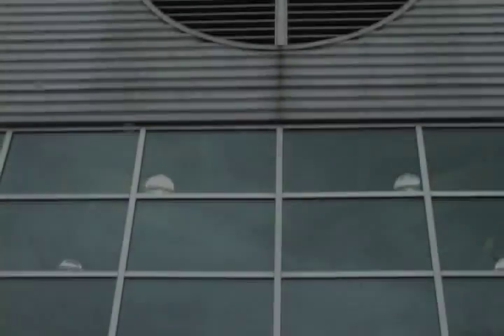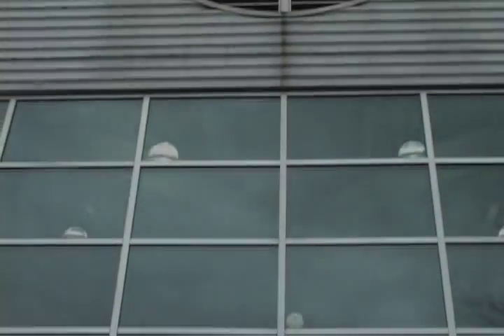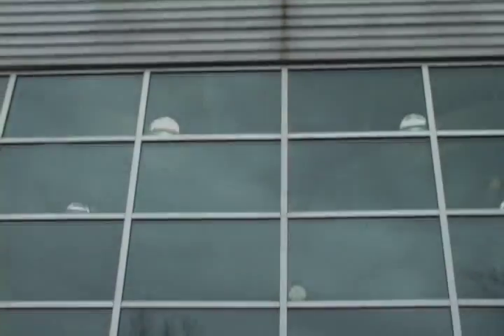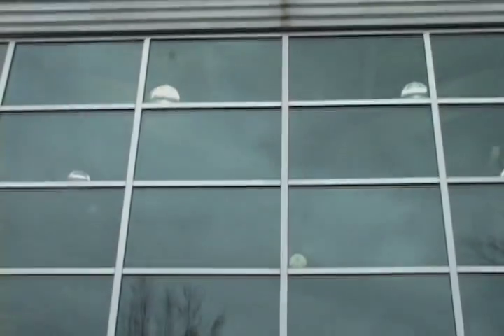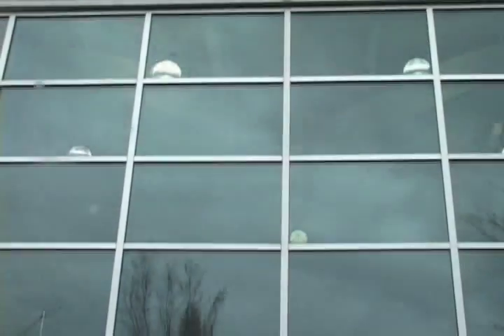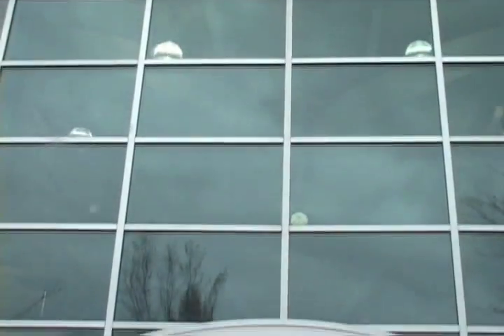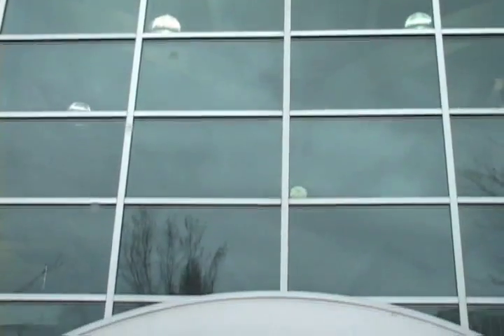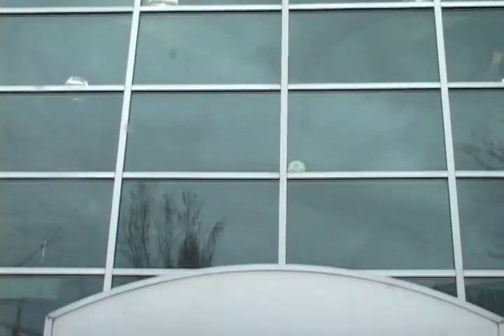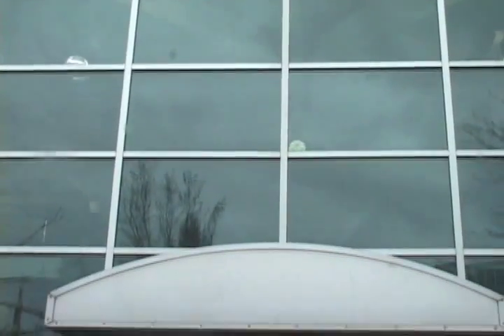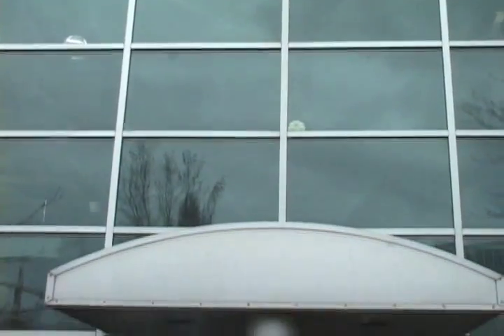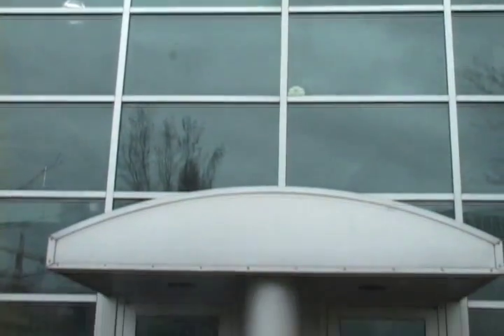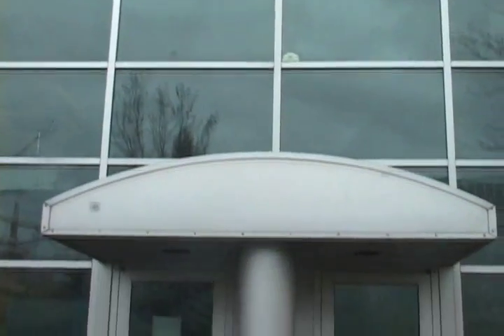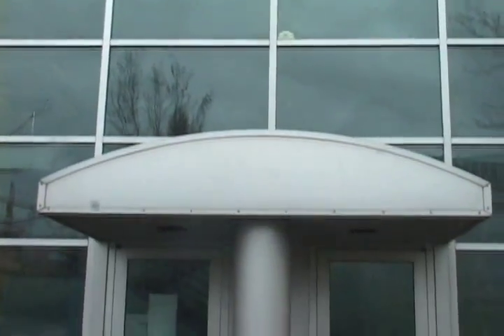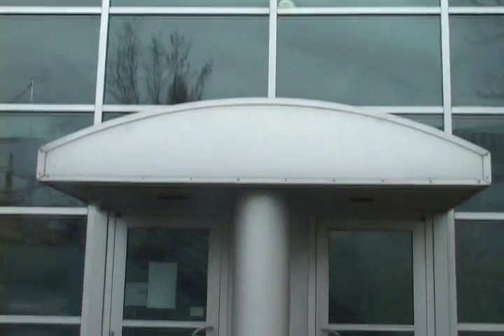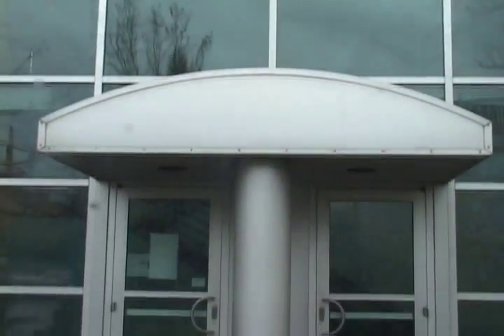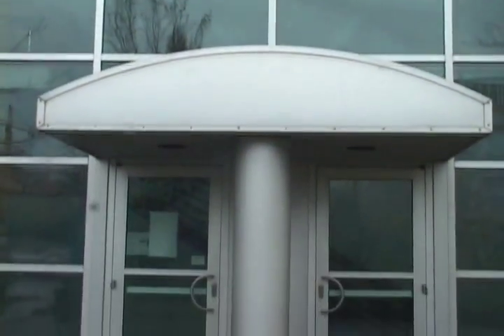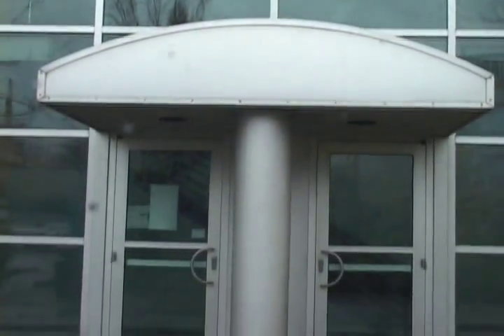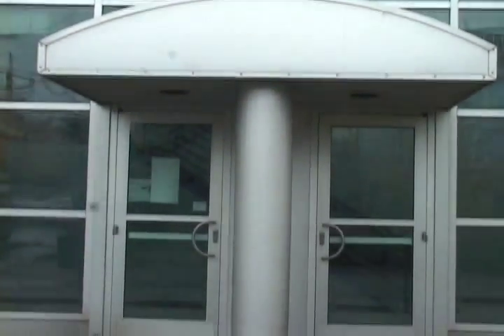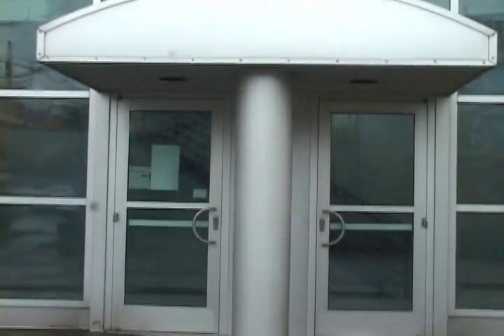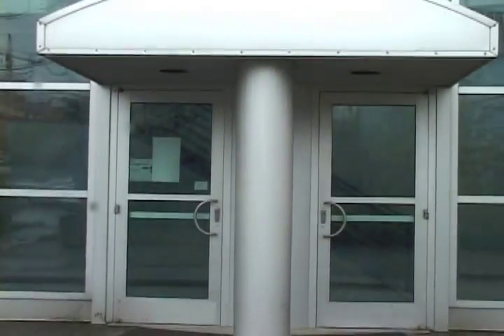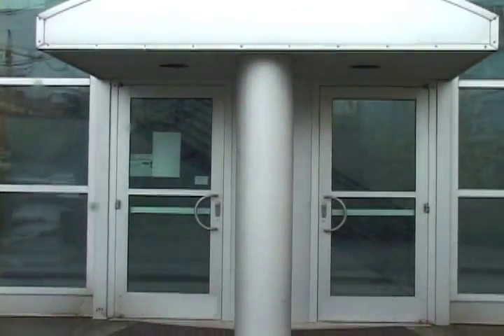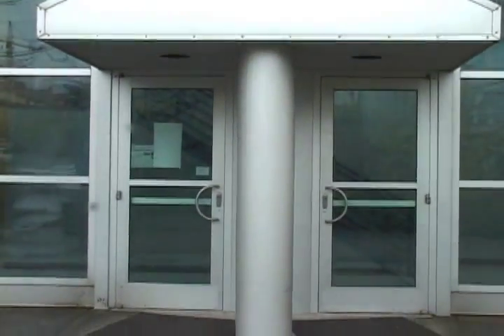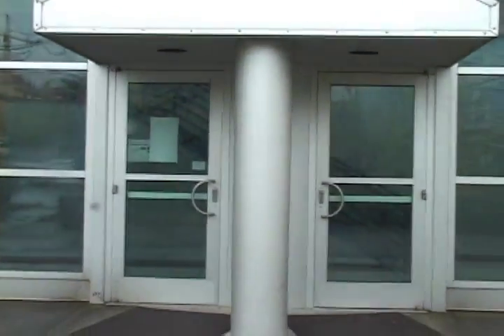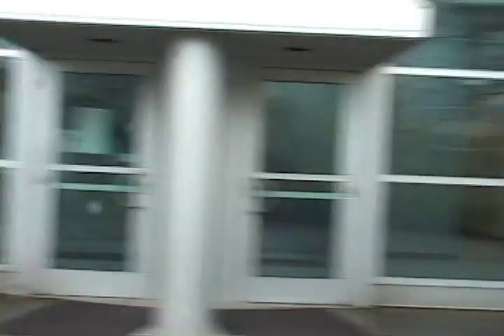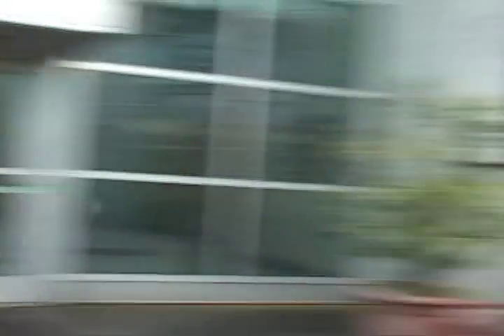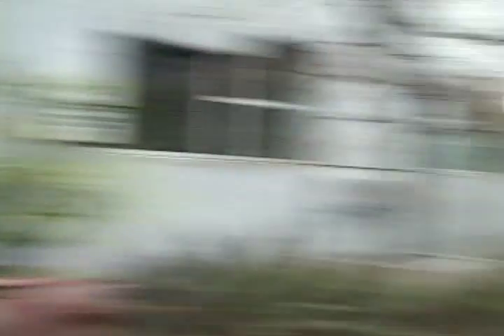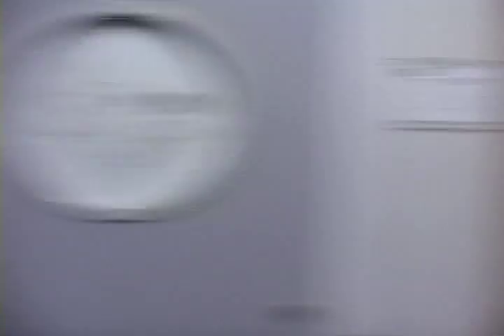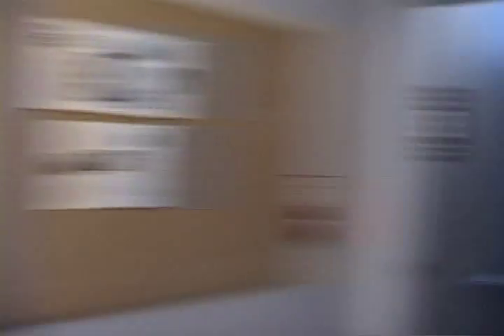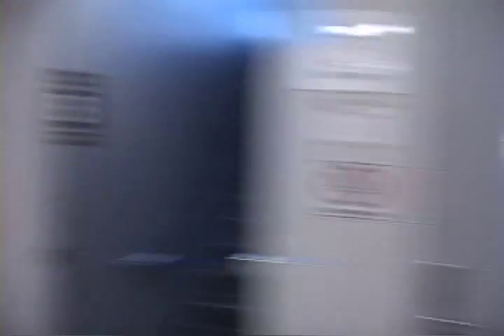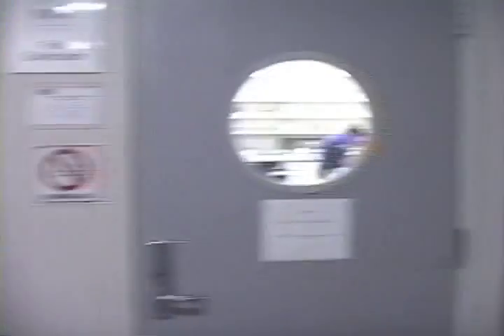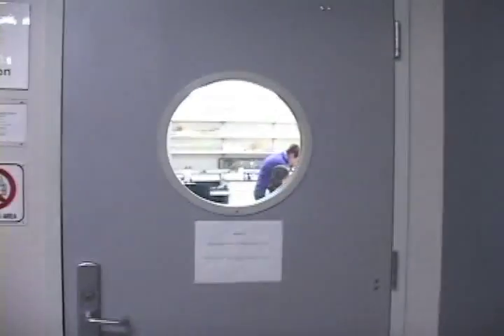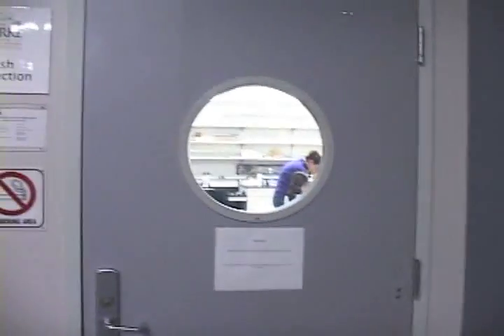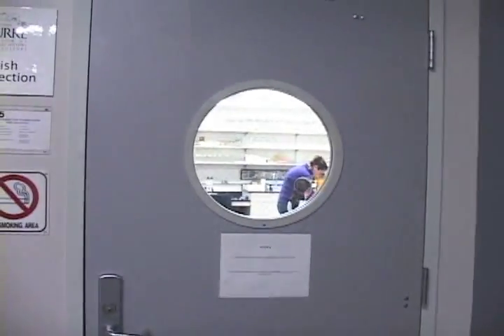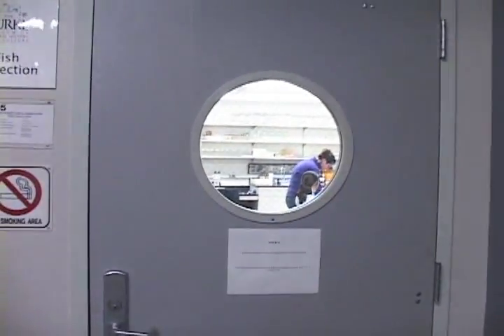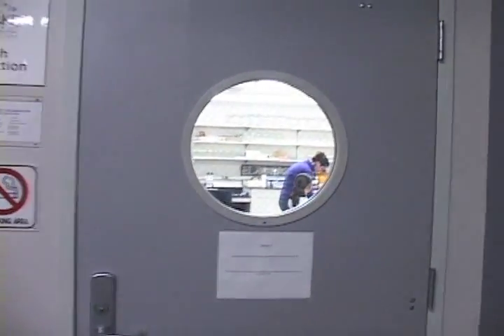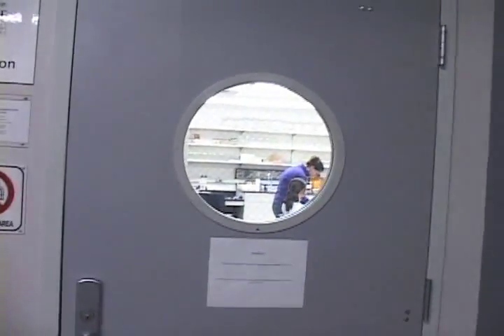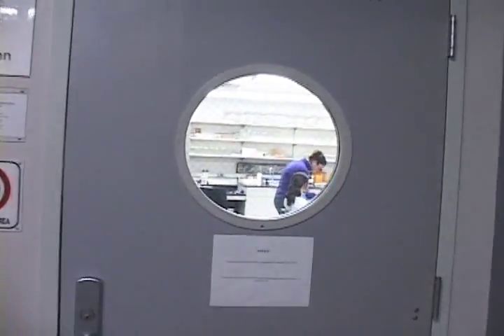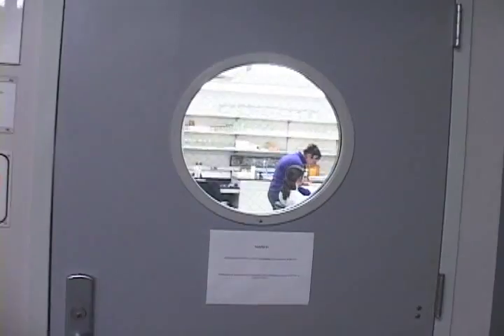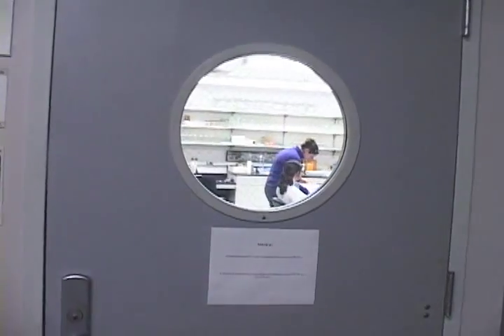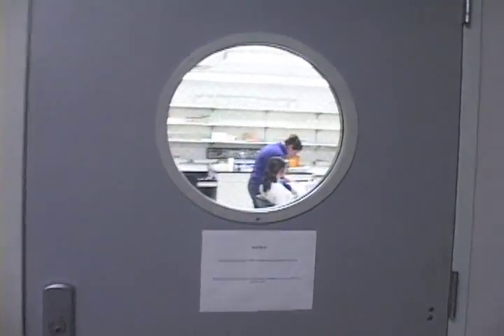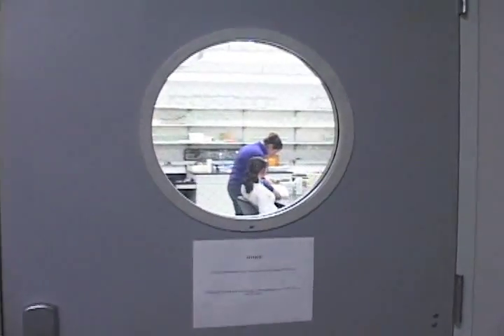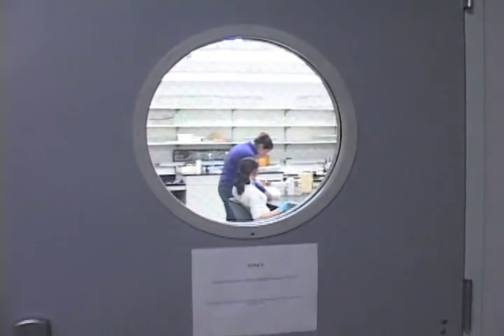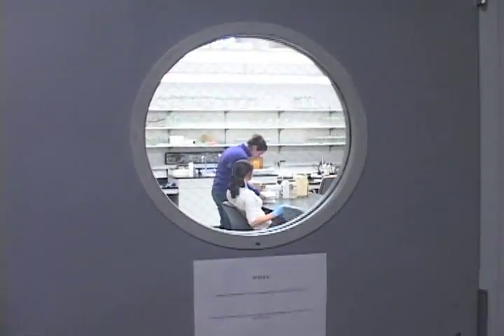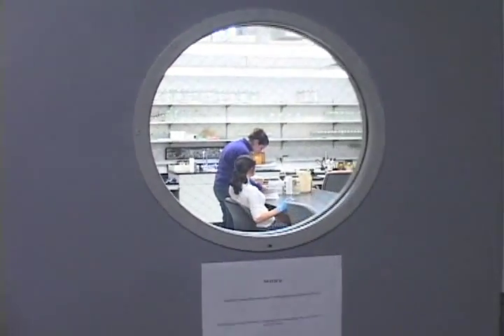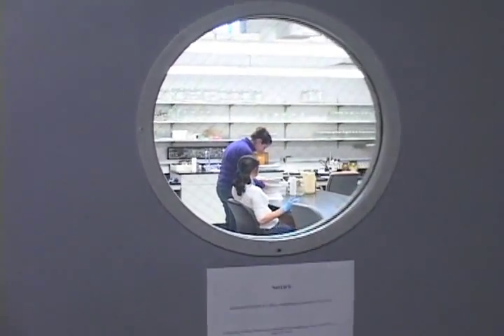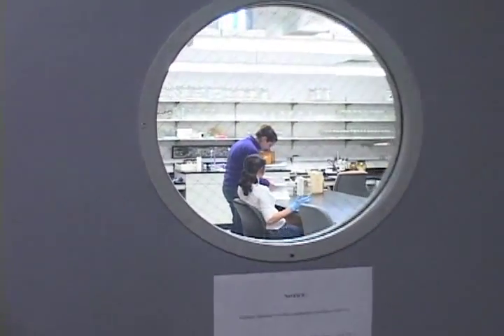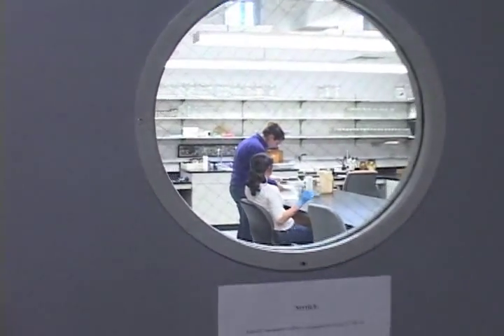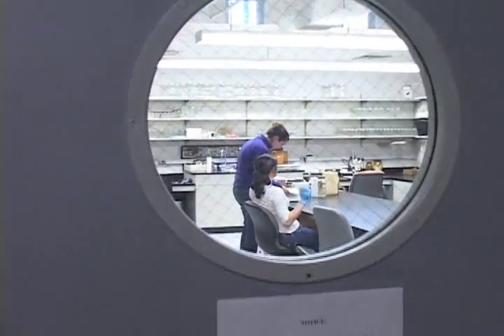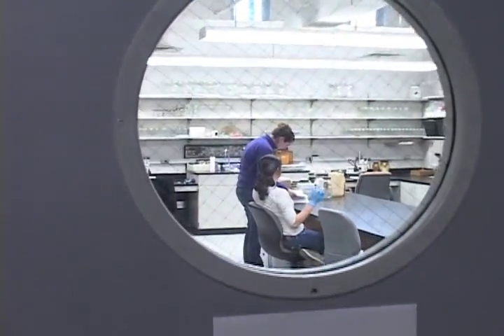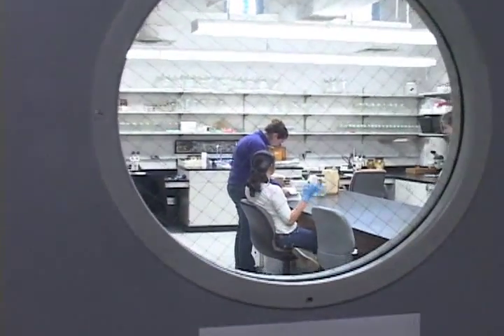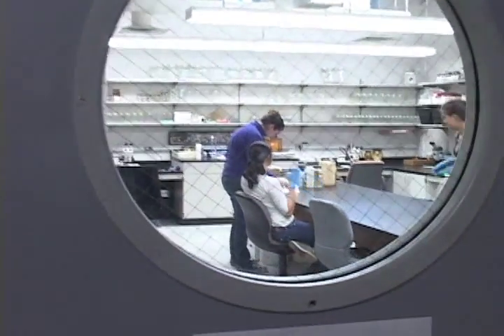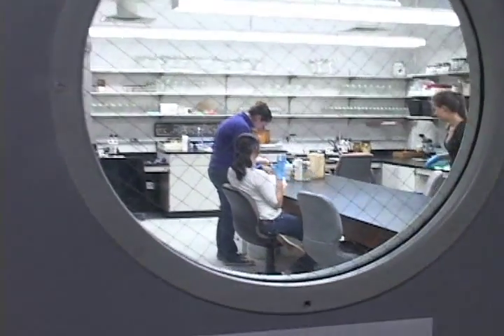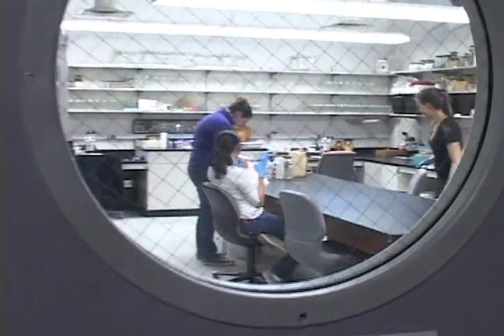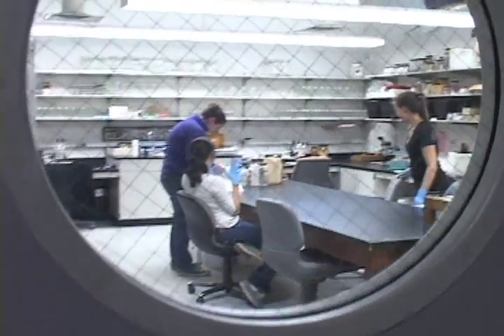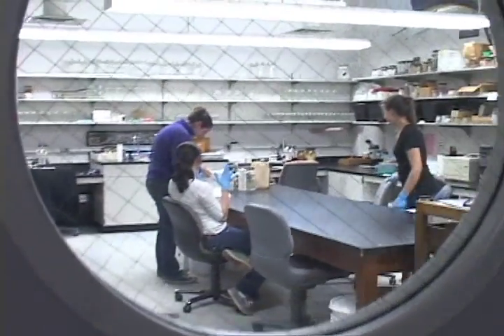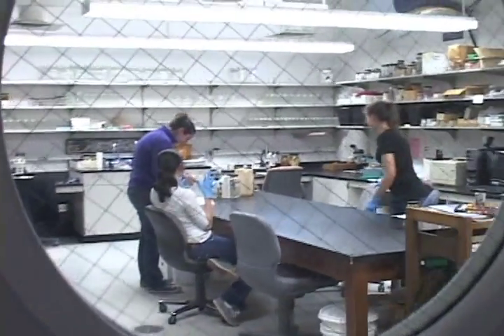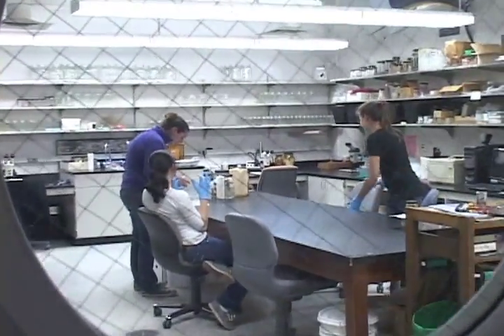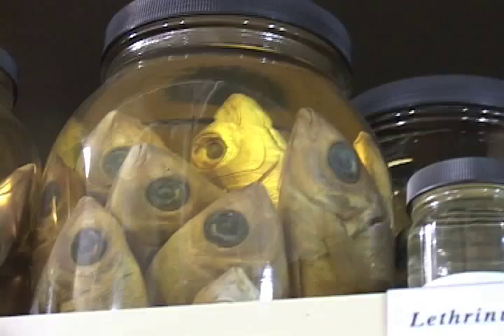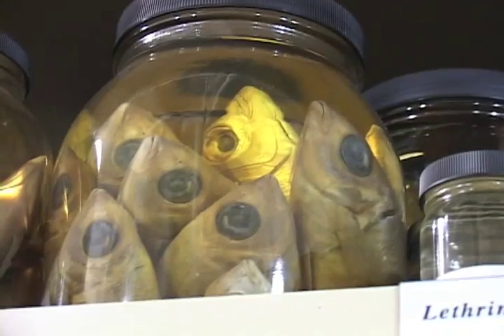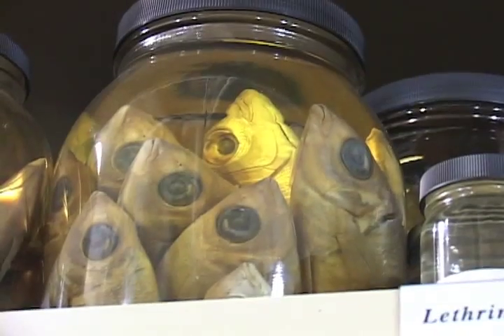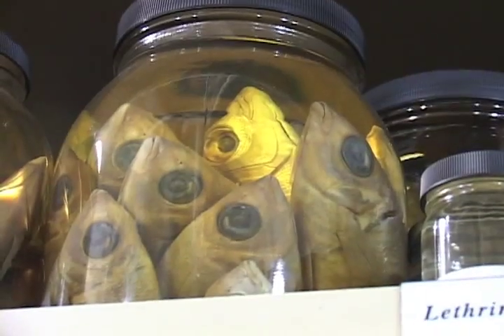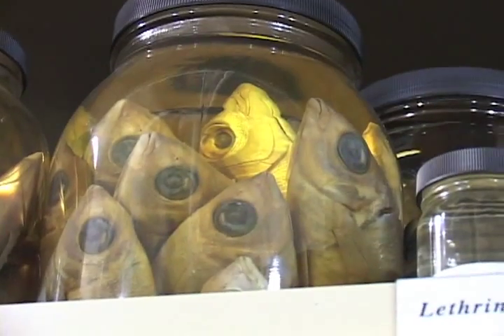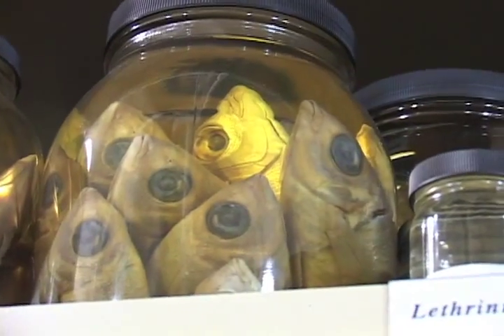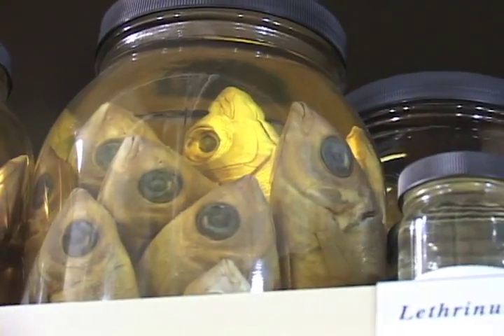Down in South Campus, the Fisheries Teaching and Research Facility holds a unique library. Instead of books, it catalogs fish.